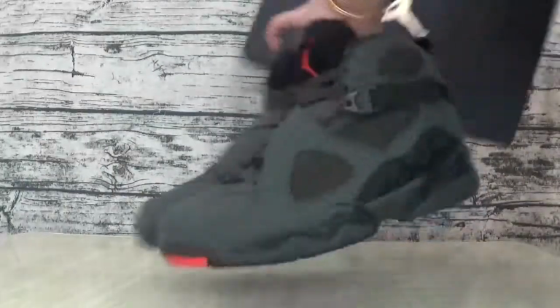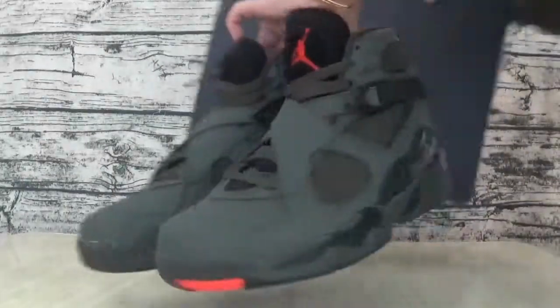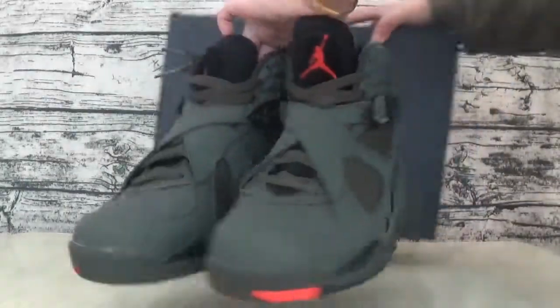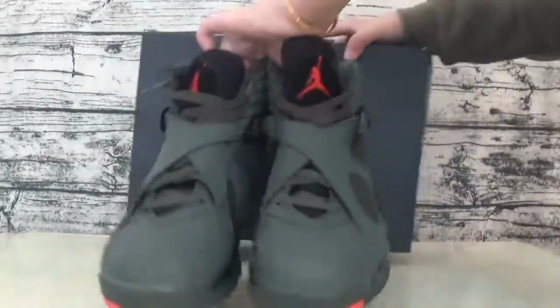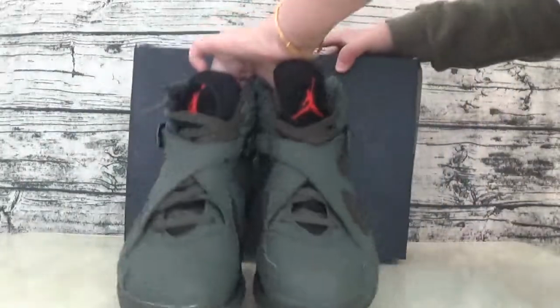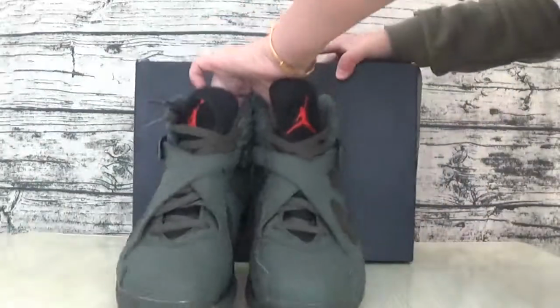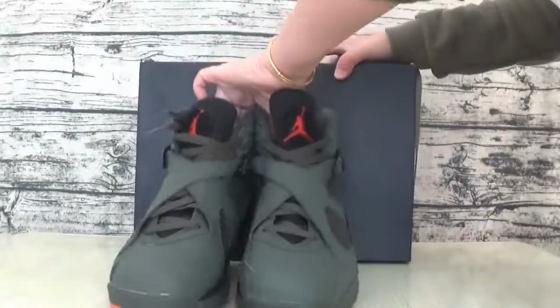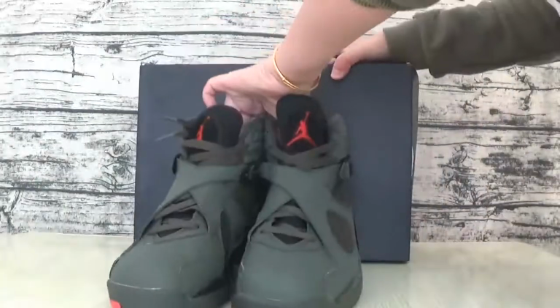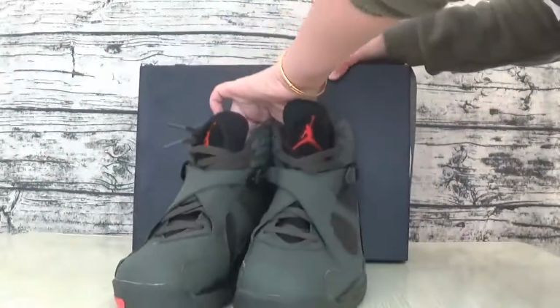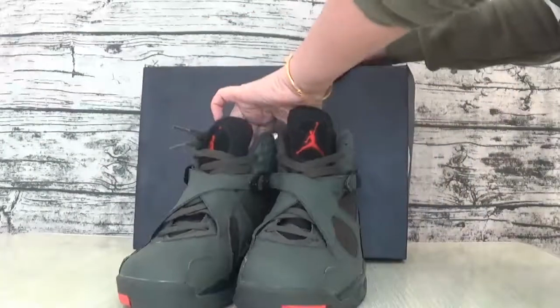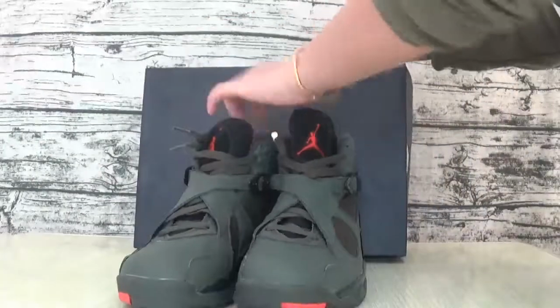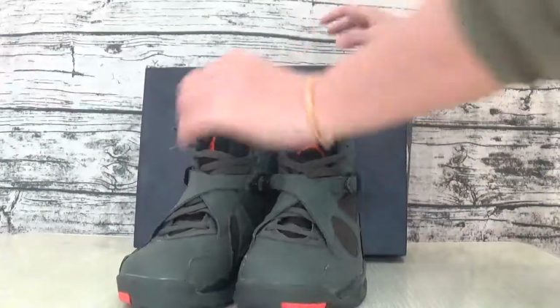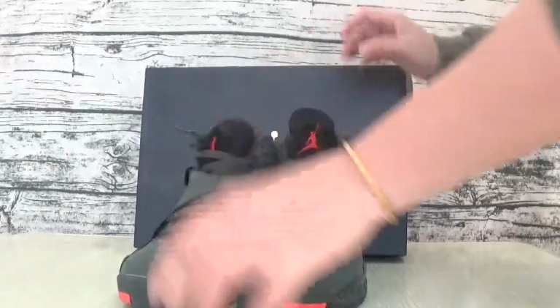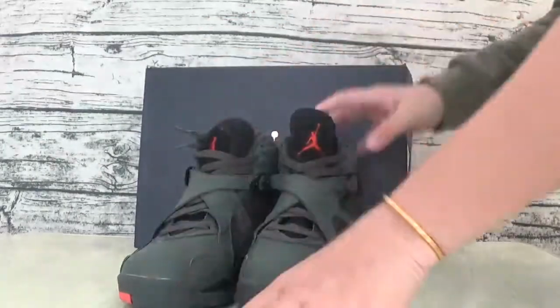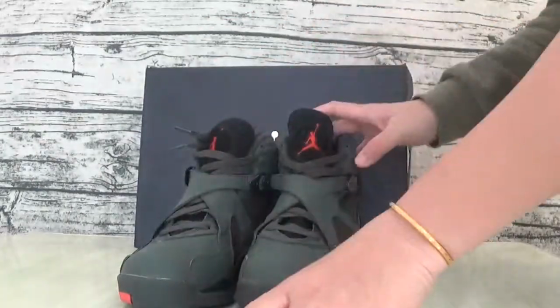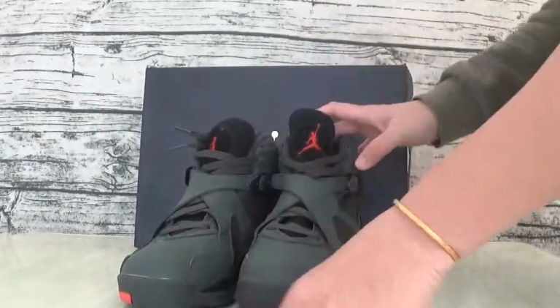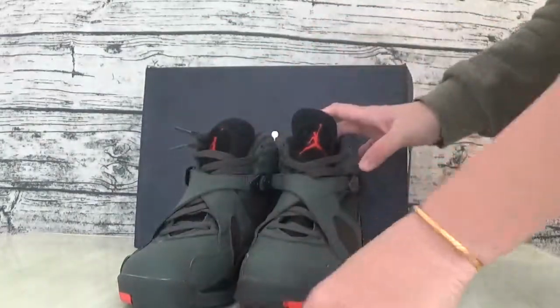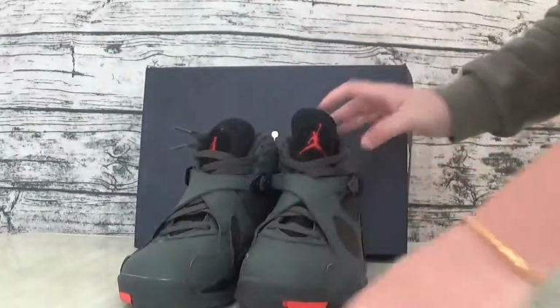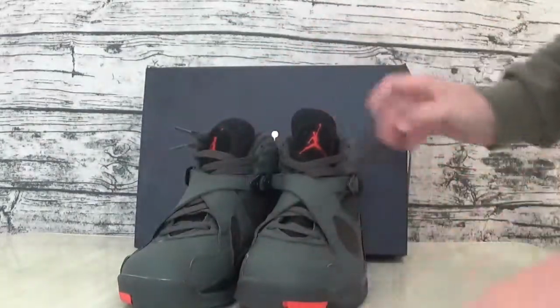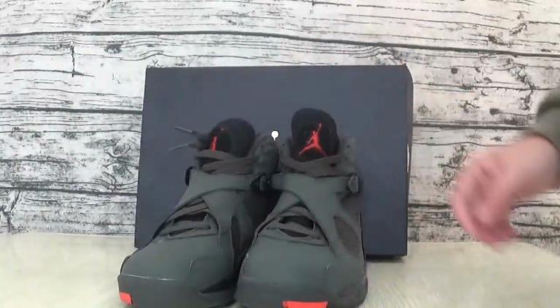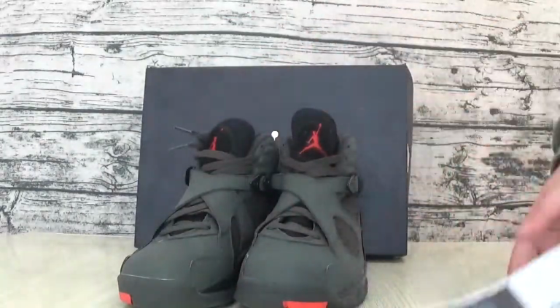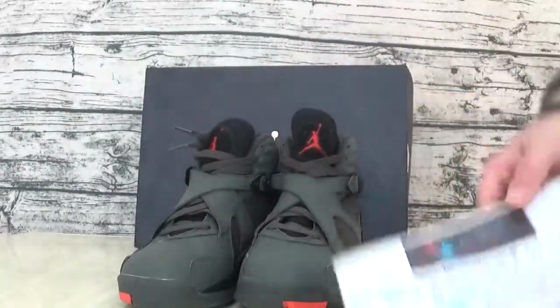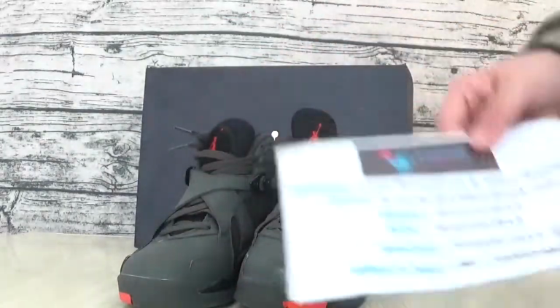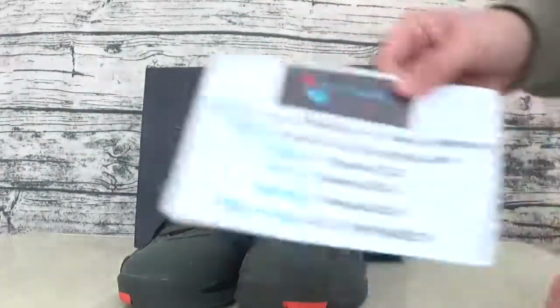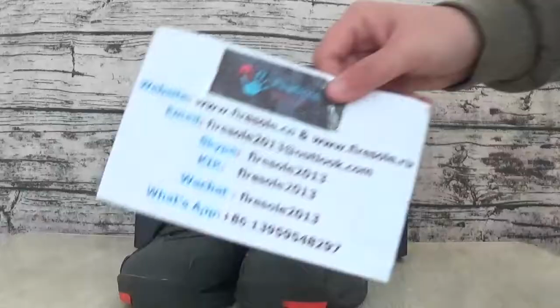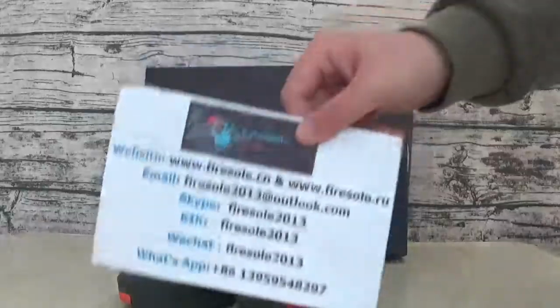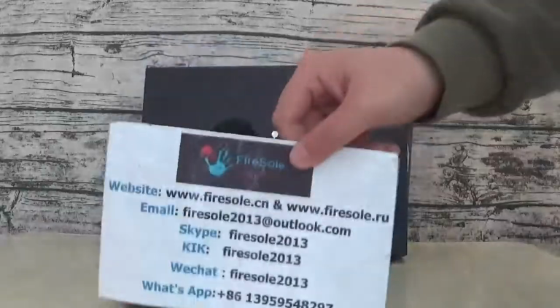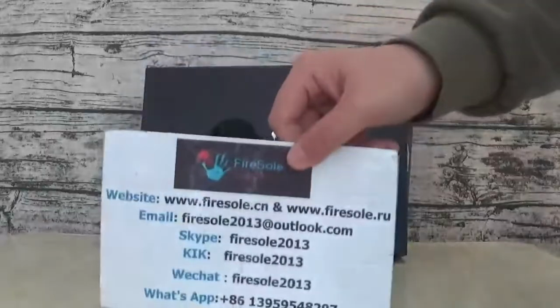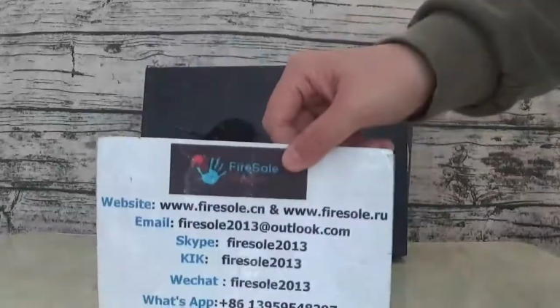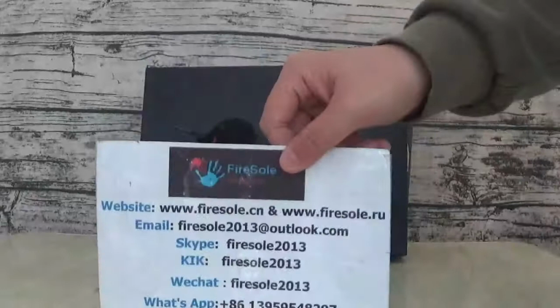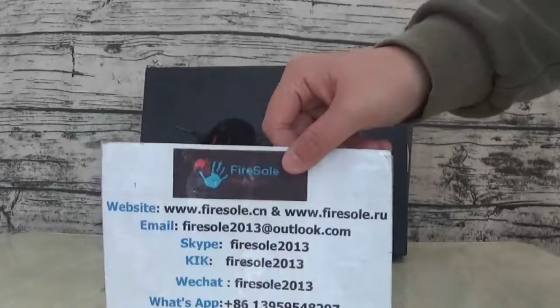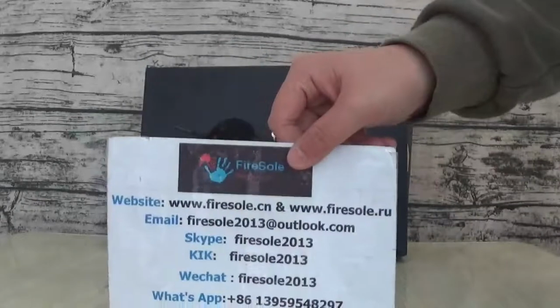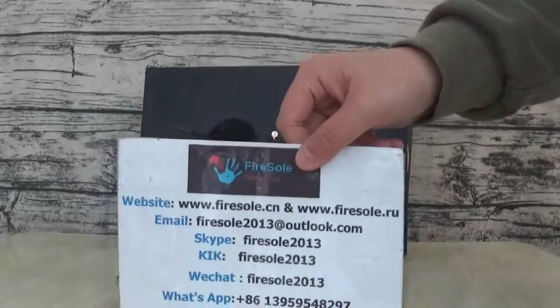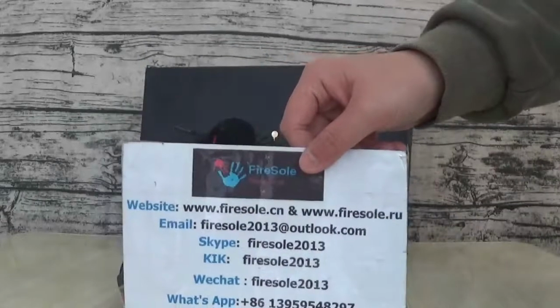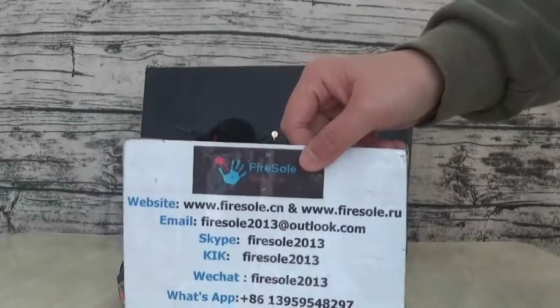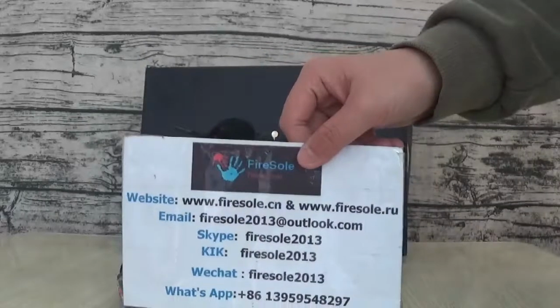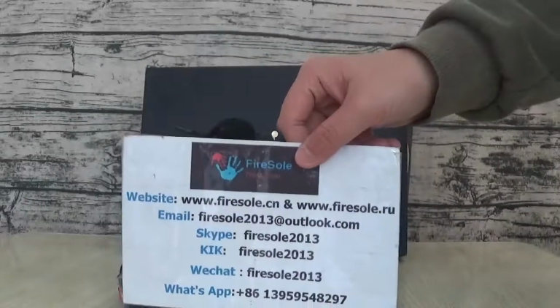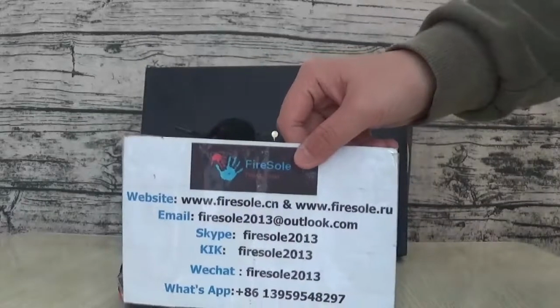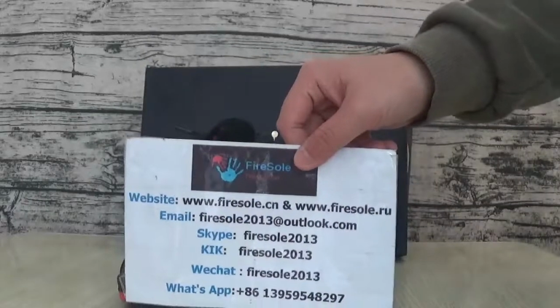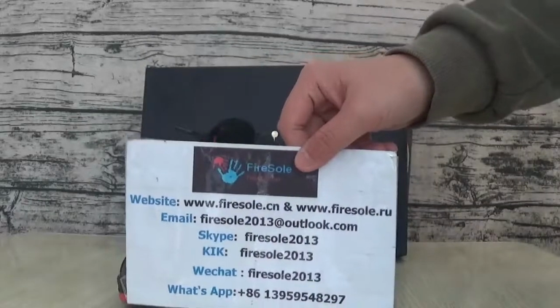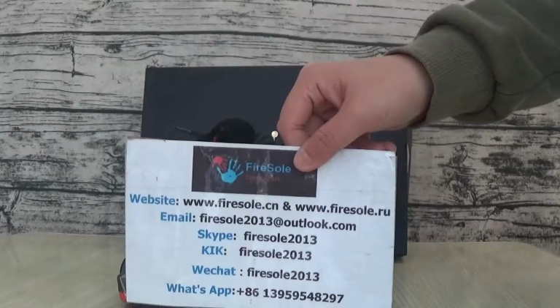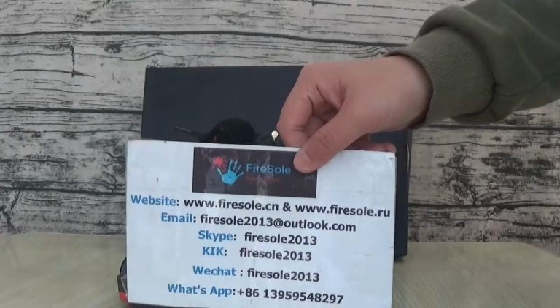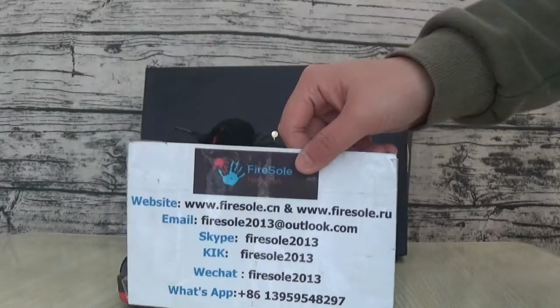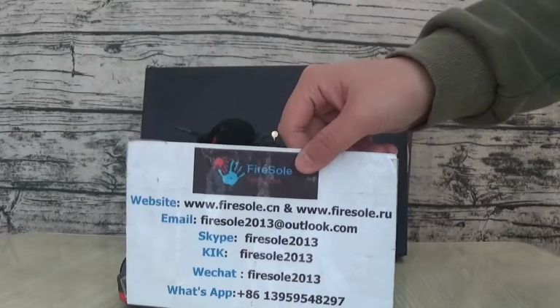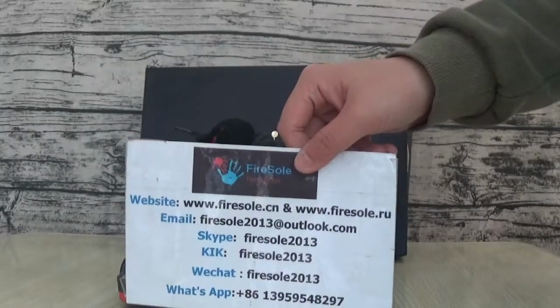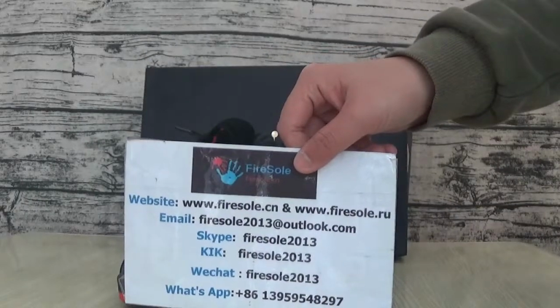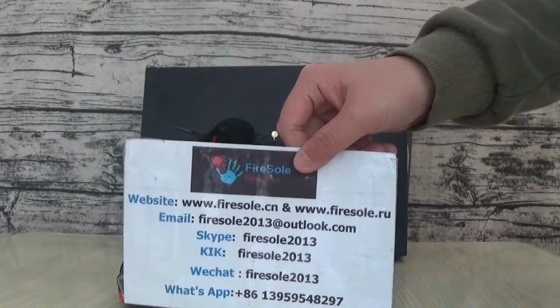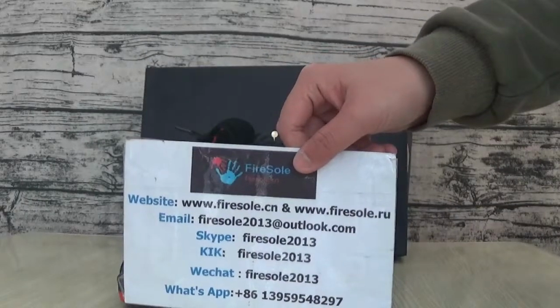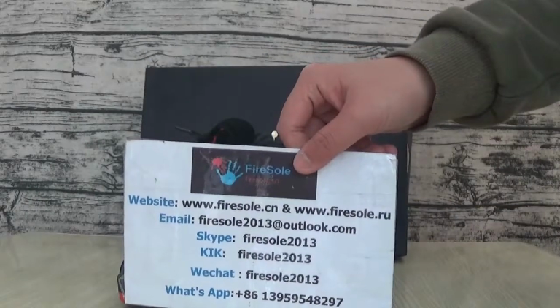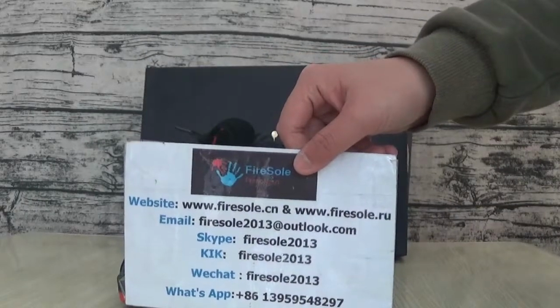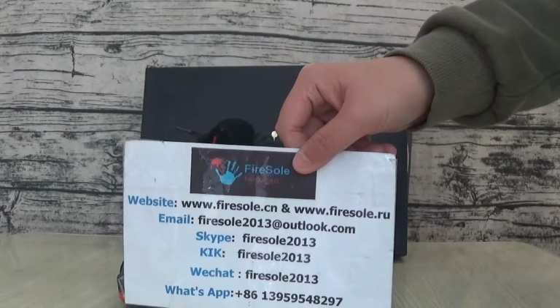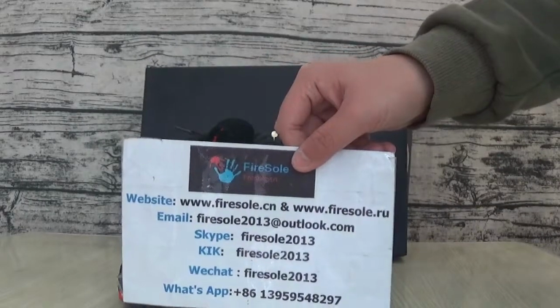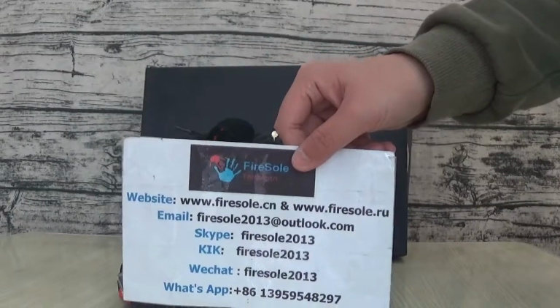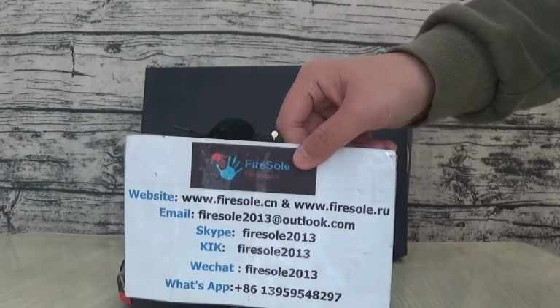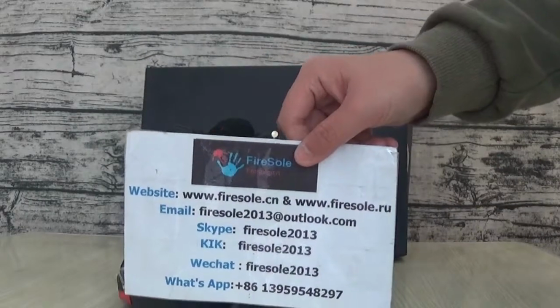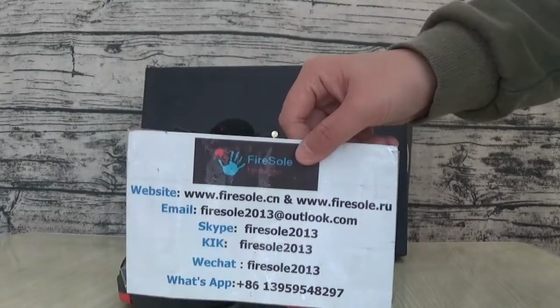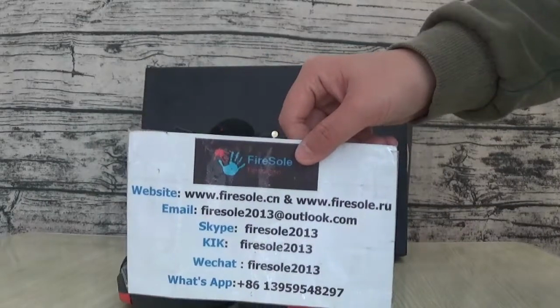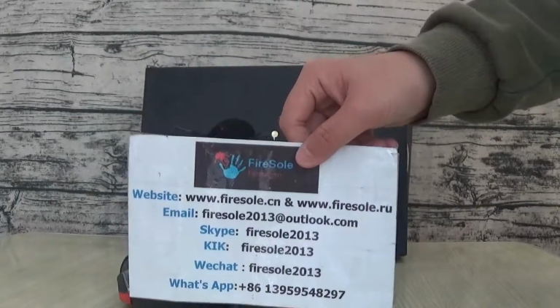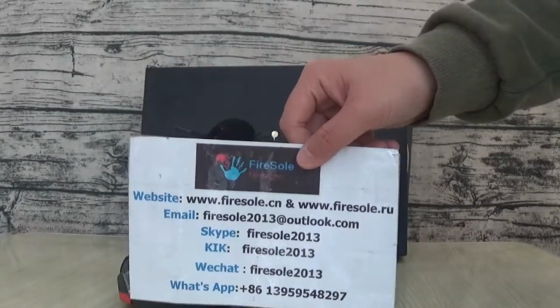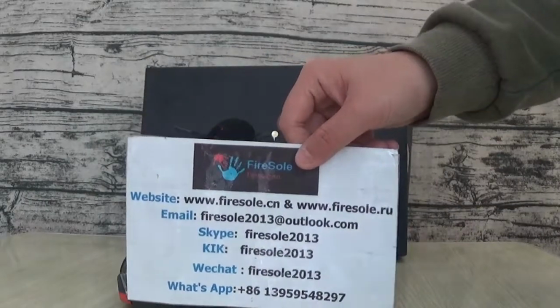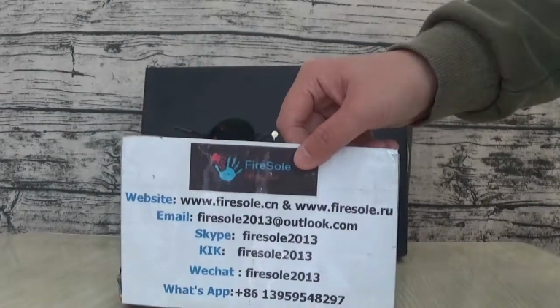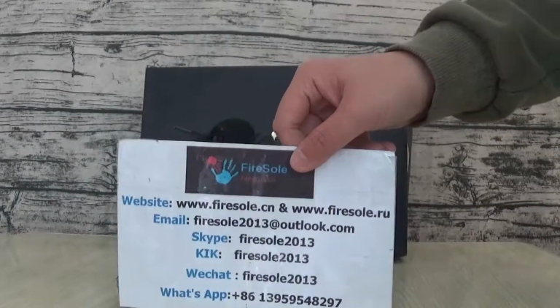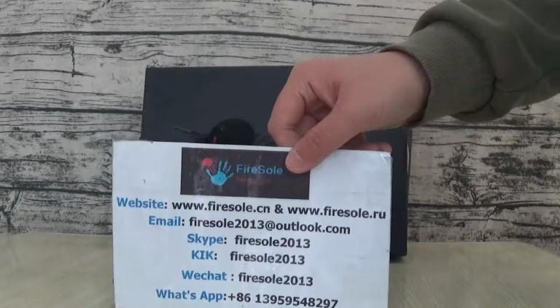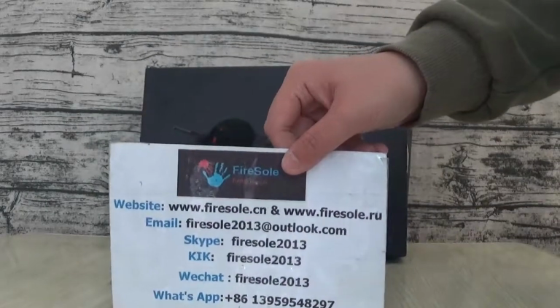If you like this sauce, you can go to our website. This is information. Please don't forget to mention my channel. I will see you more soon. See you in the next video. Bye.